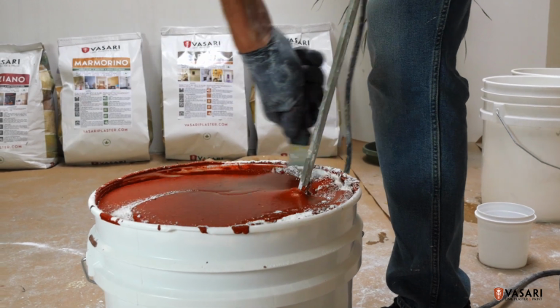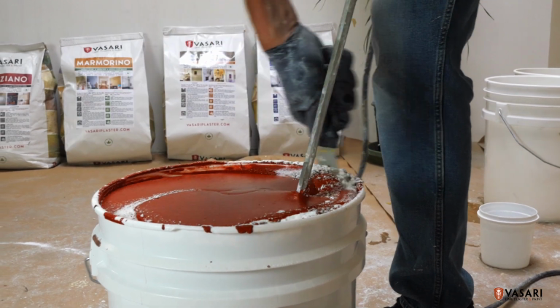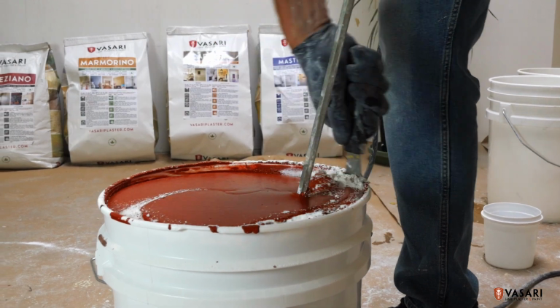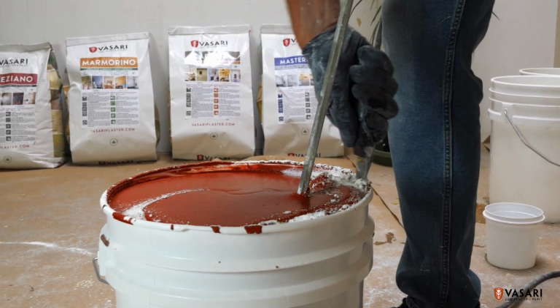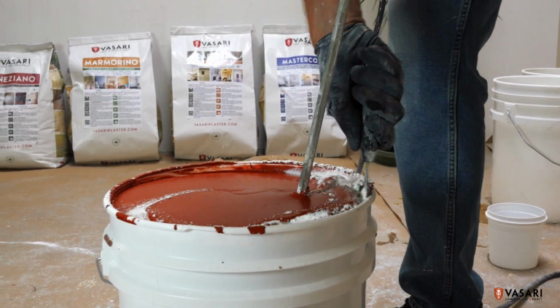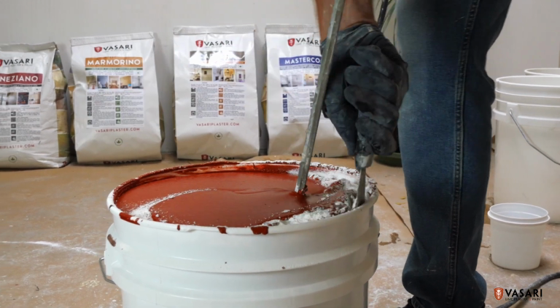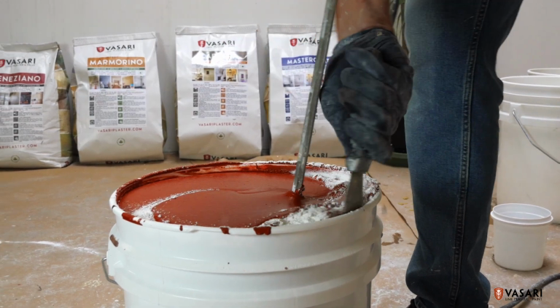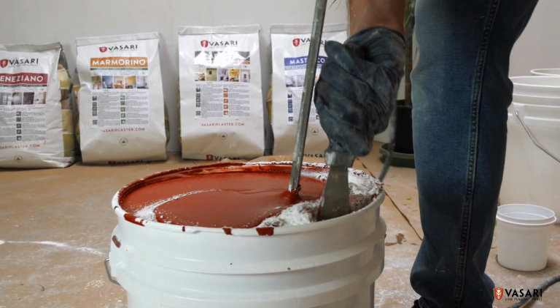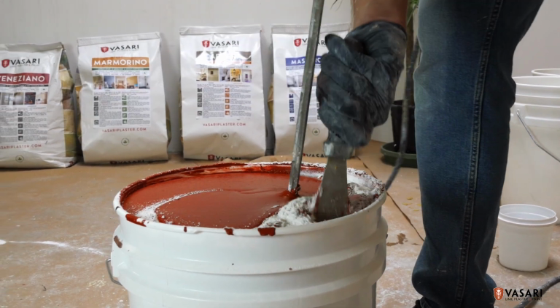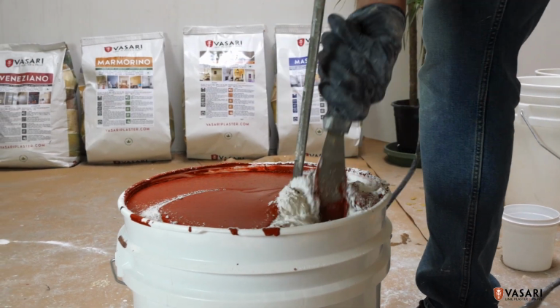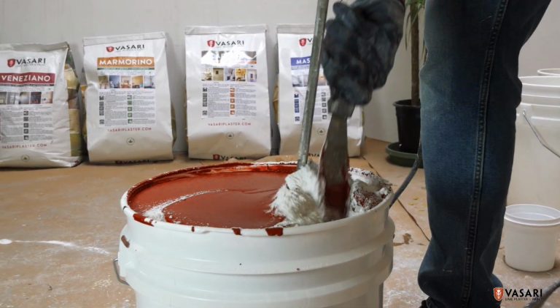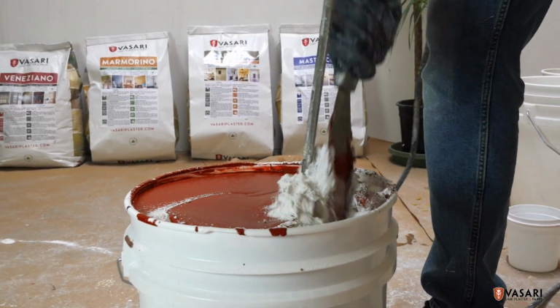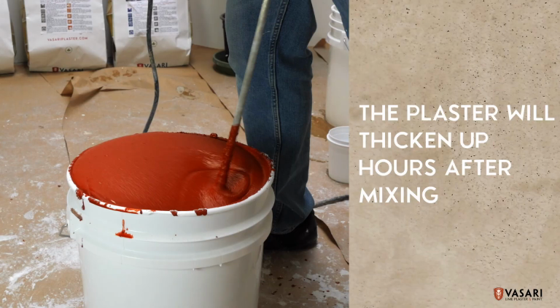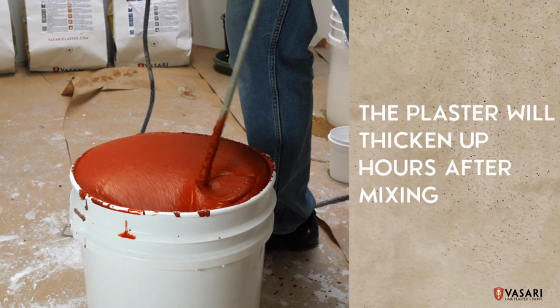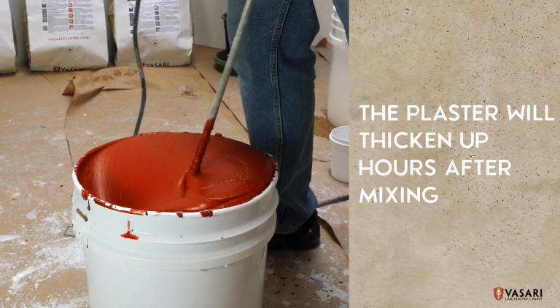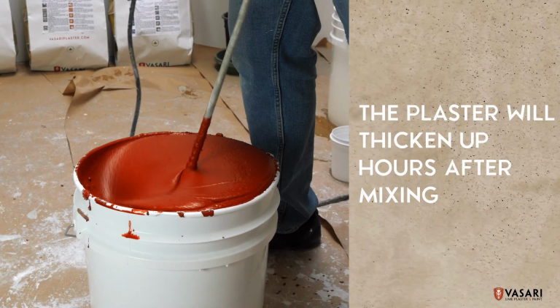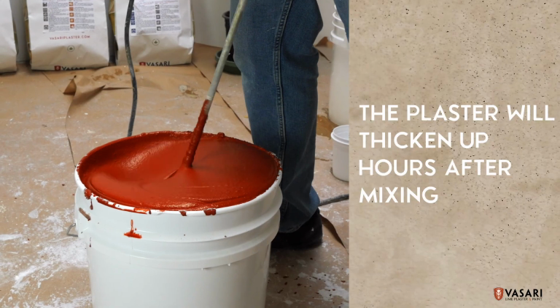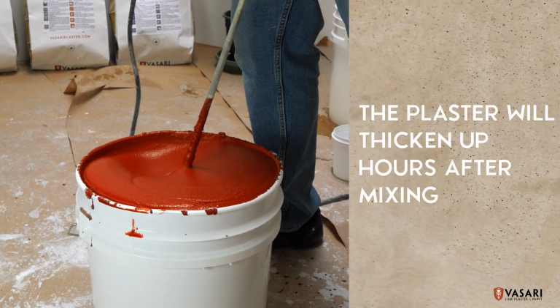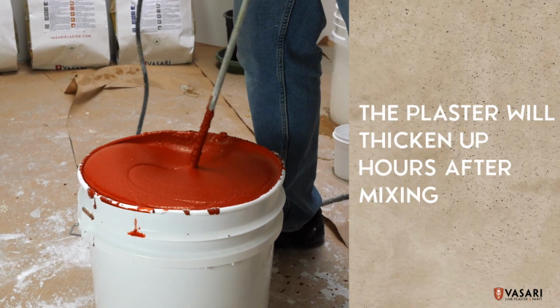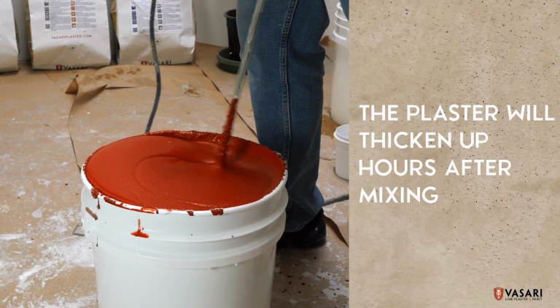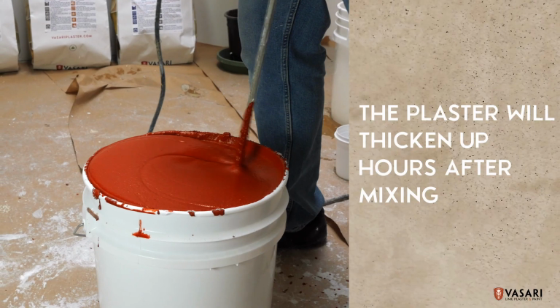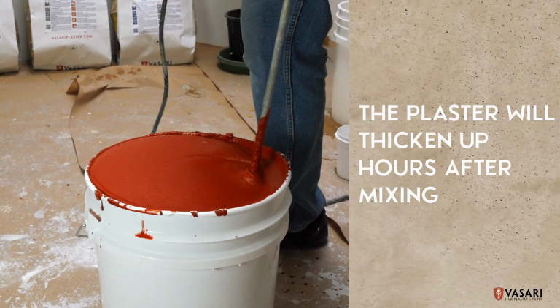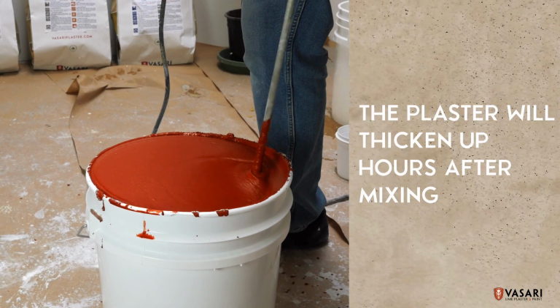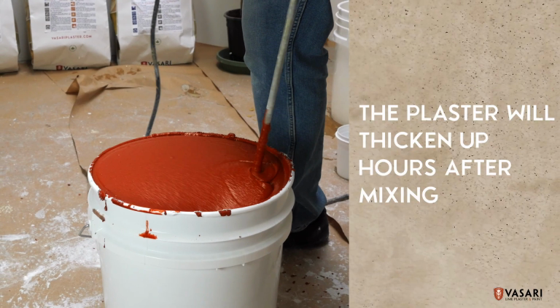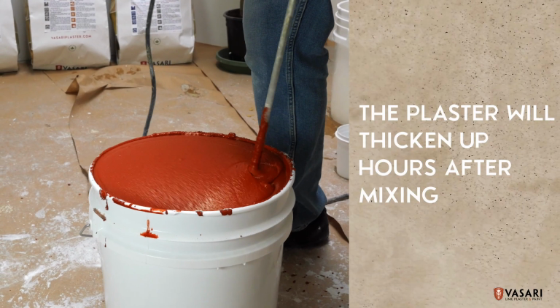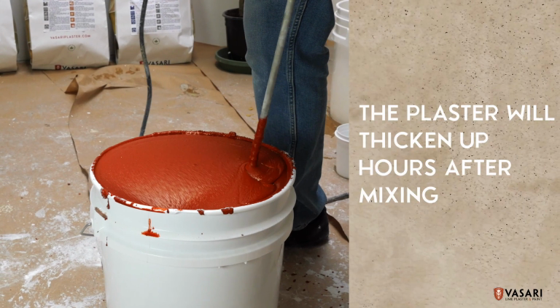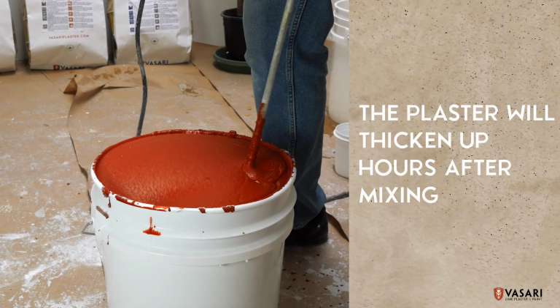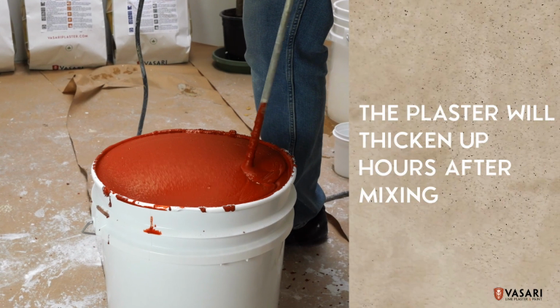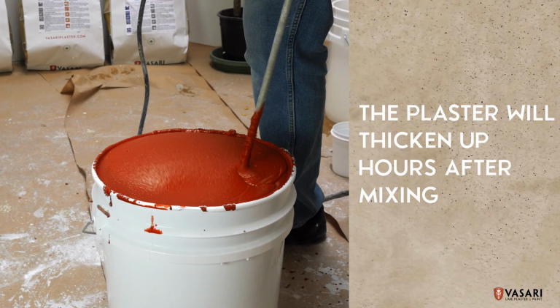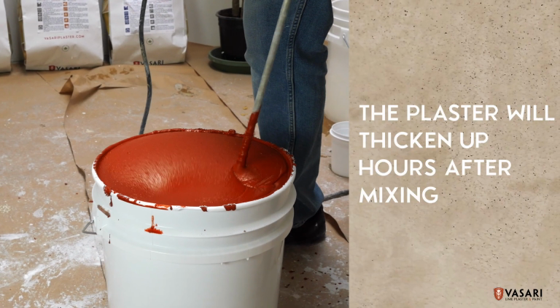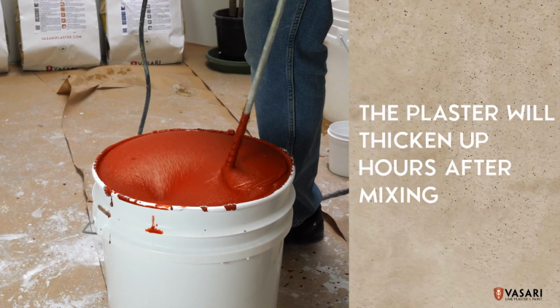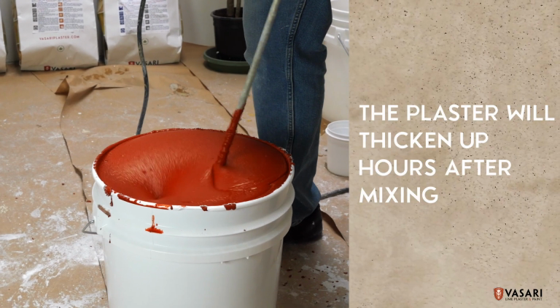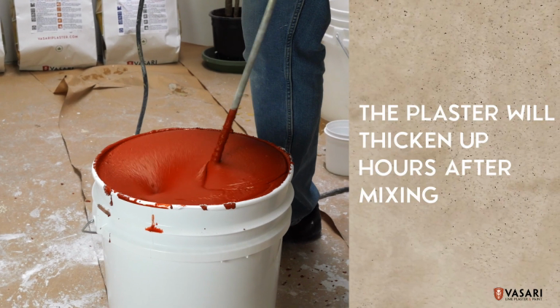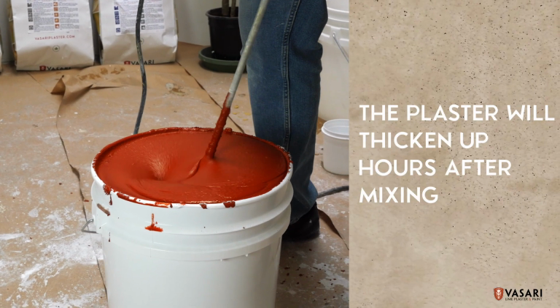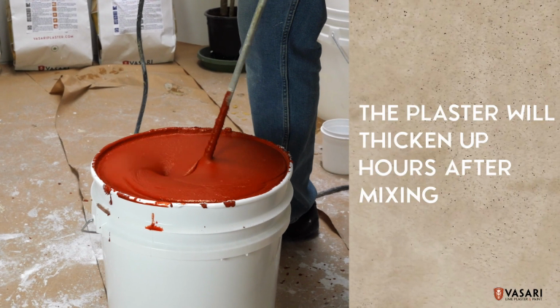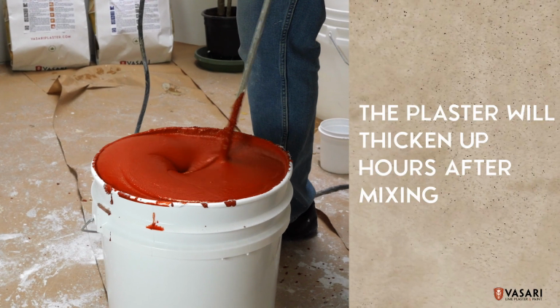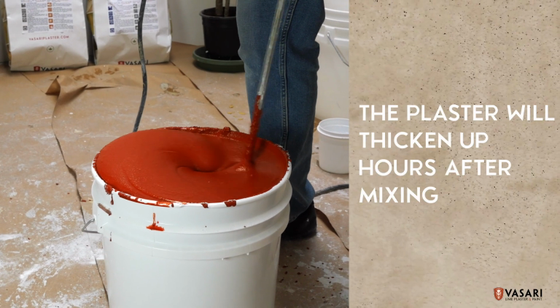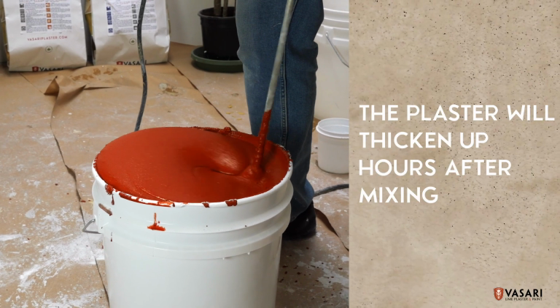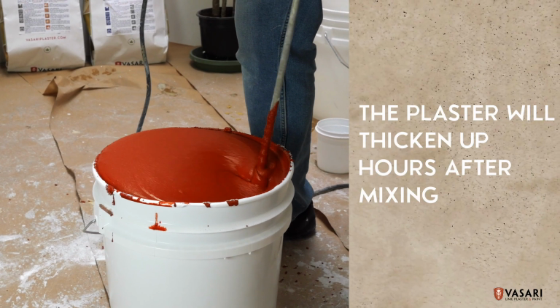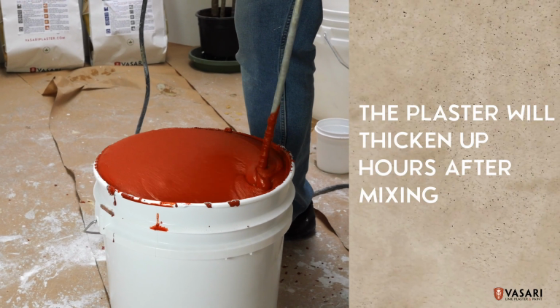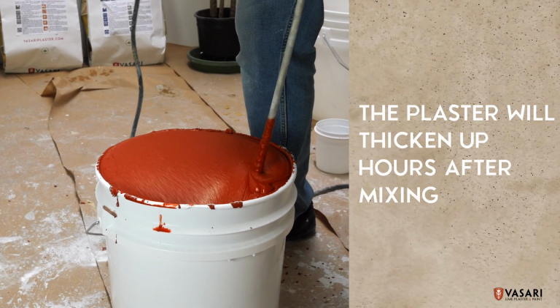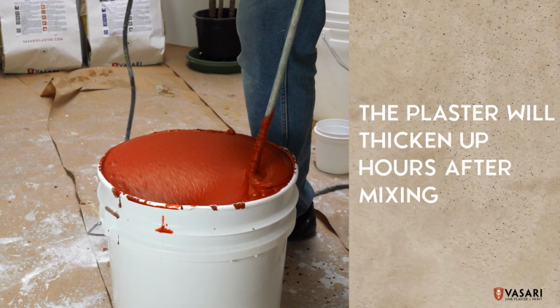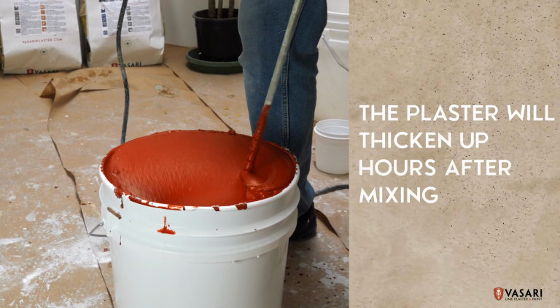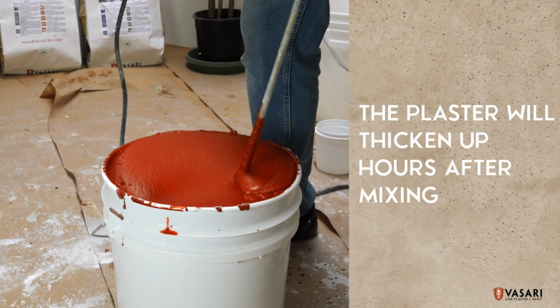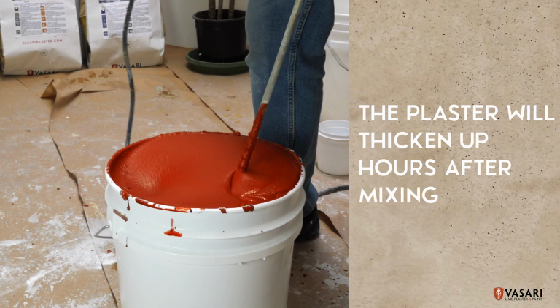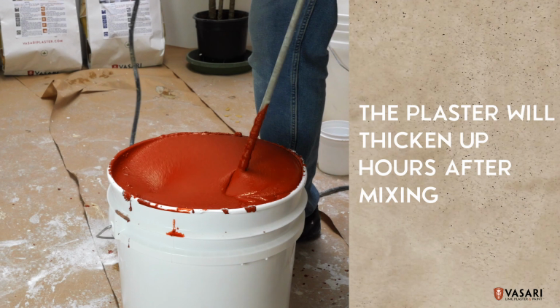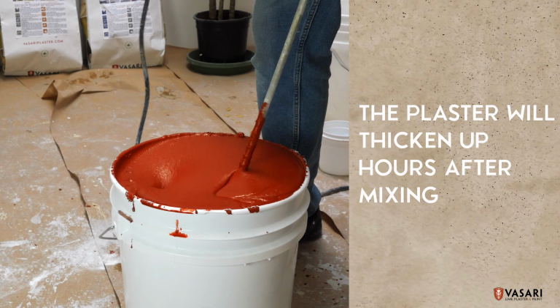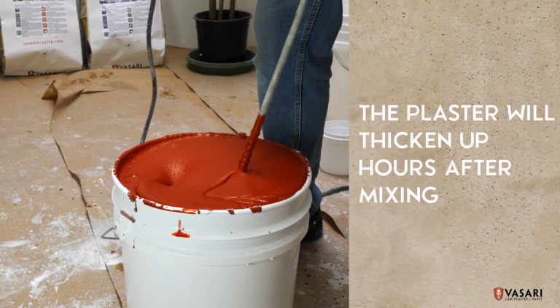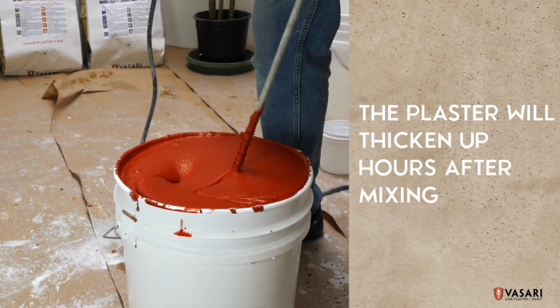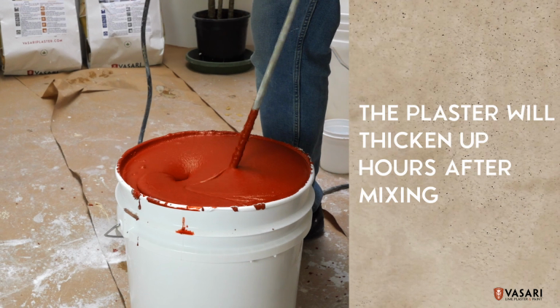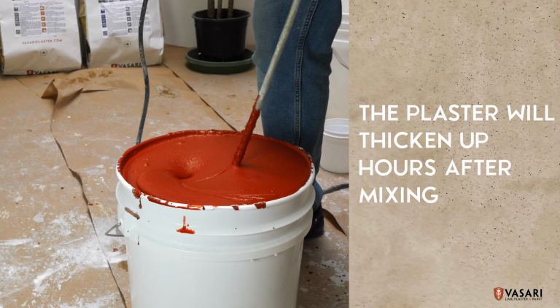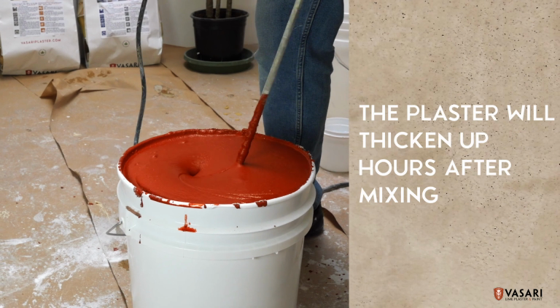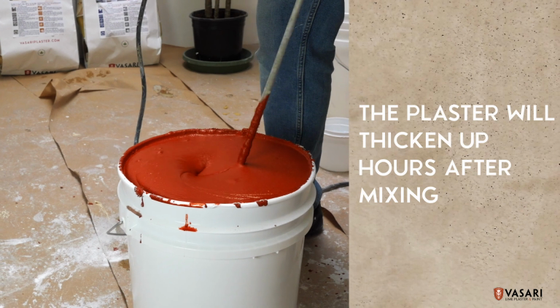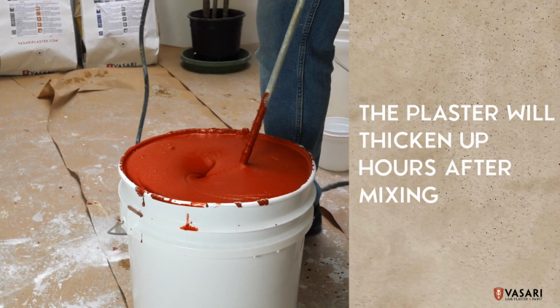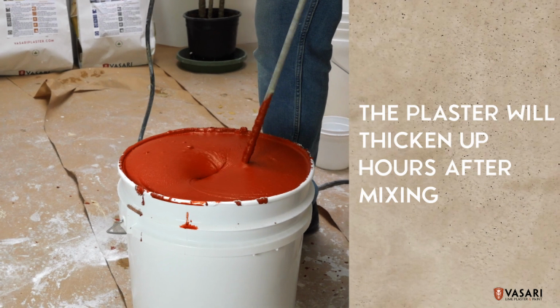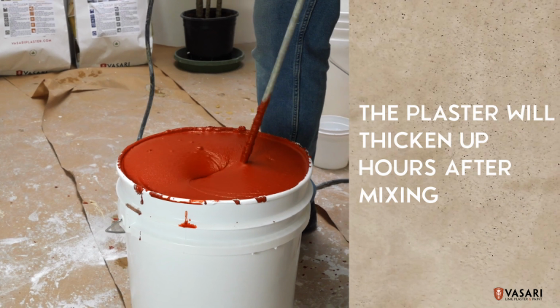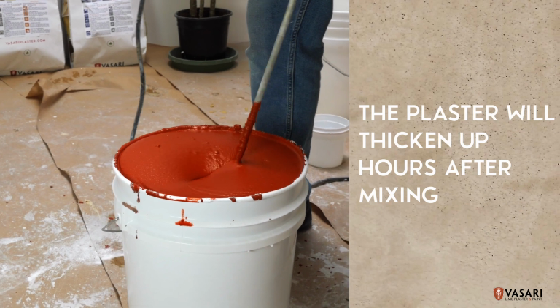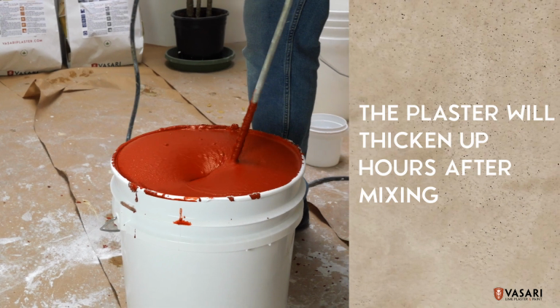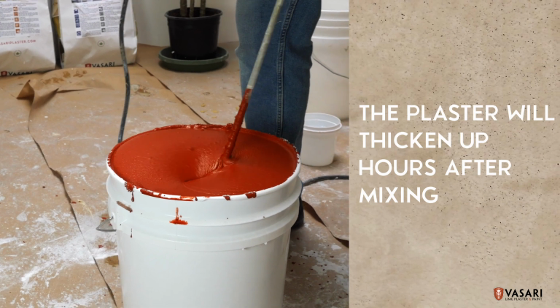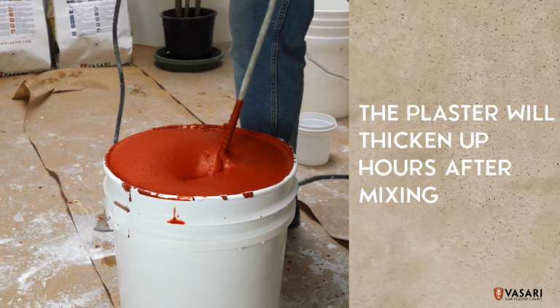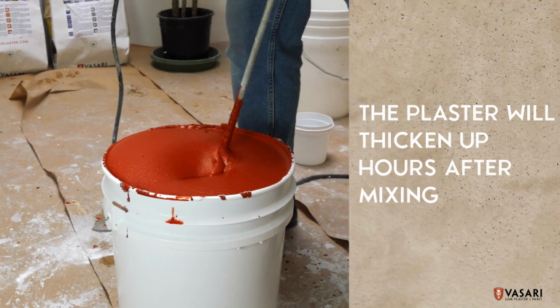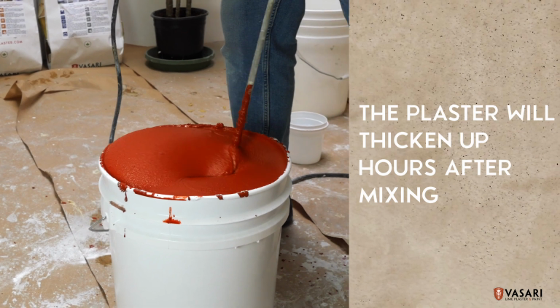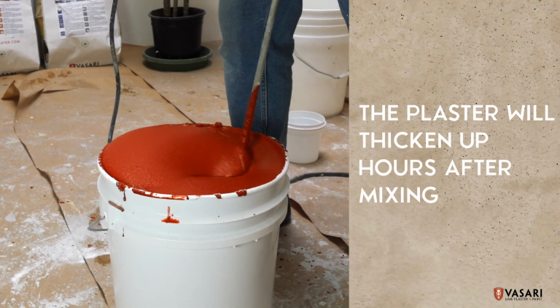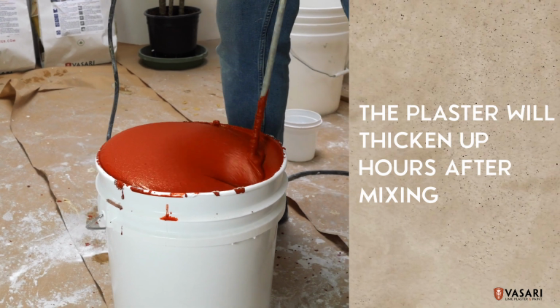Even though the plaster may seem slightly thin after mixing, it should thicken up within hours or days for use.